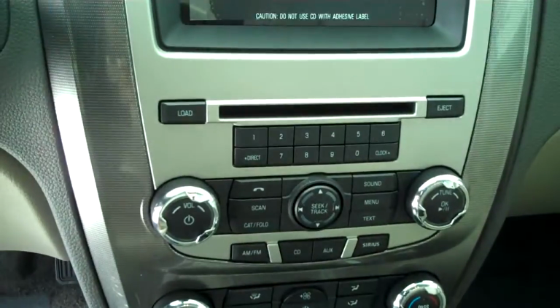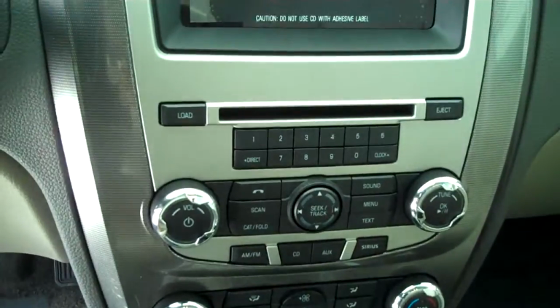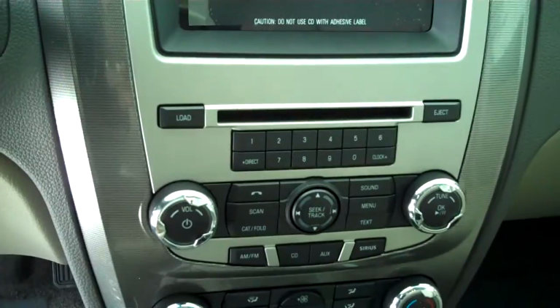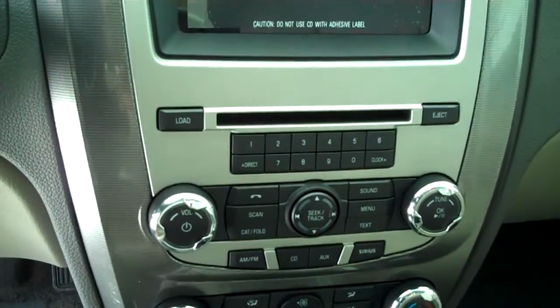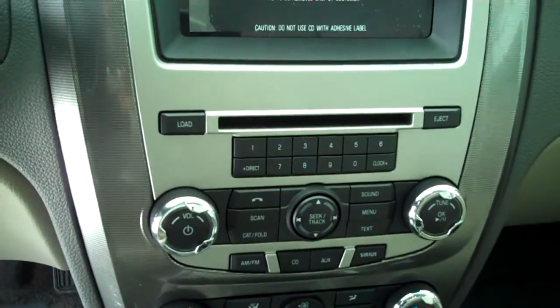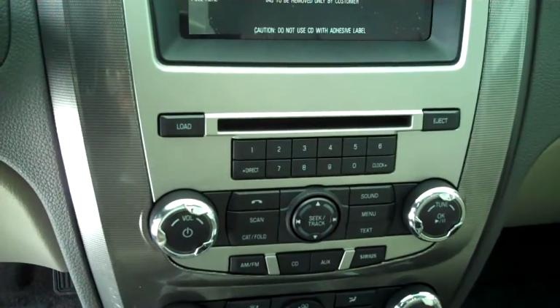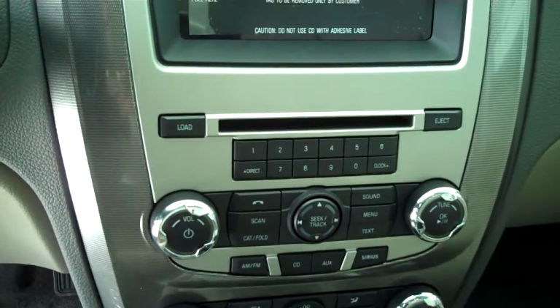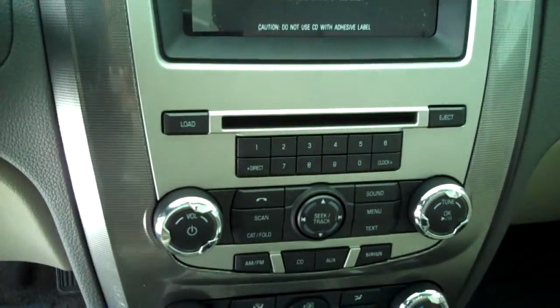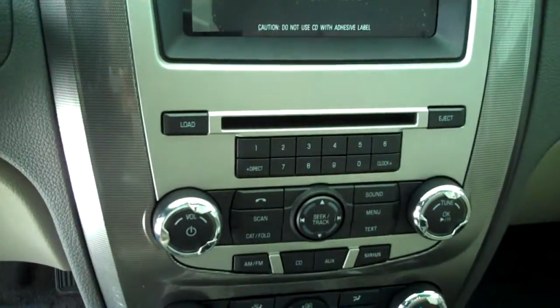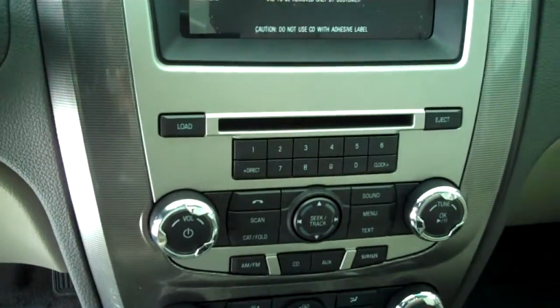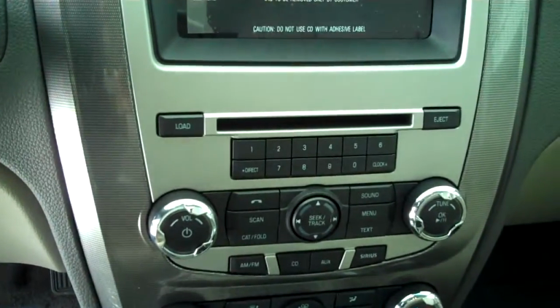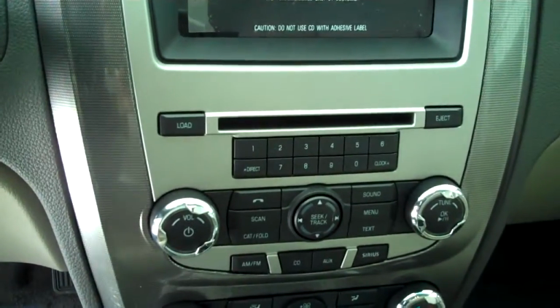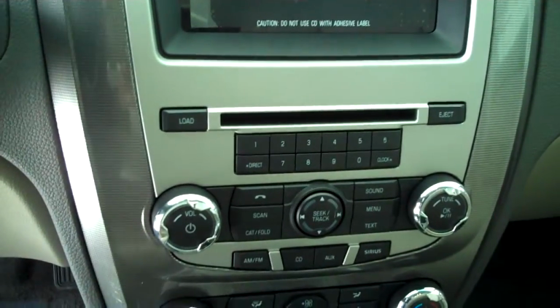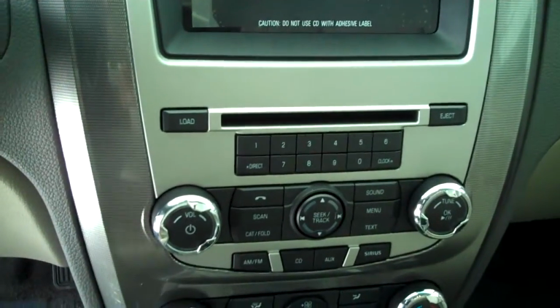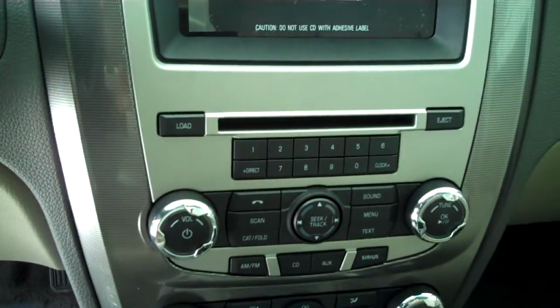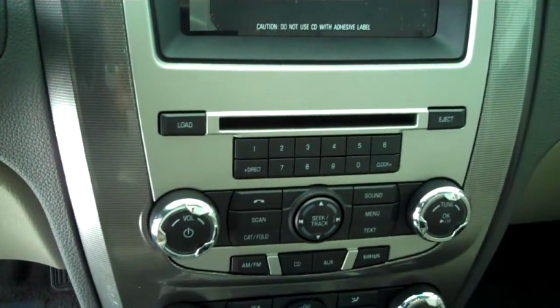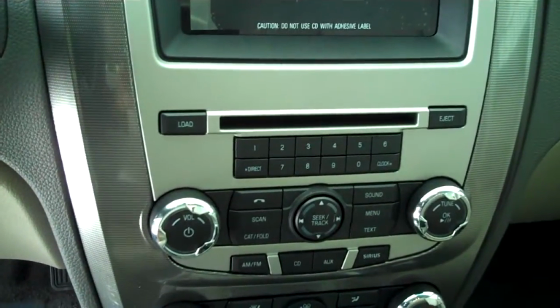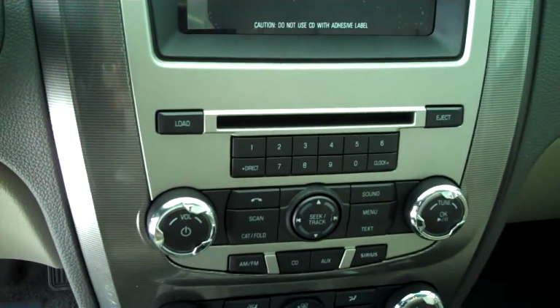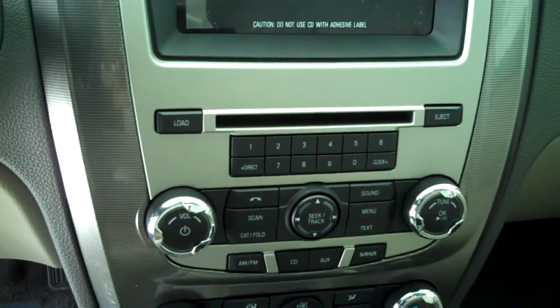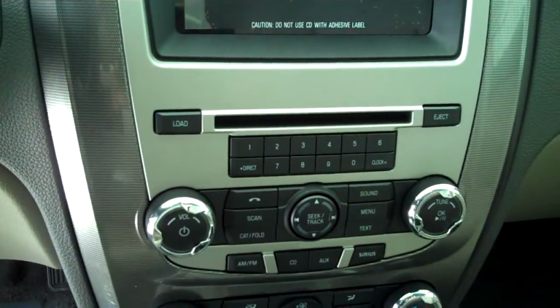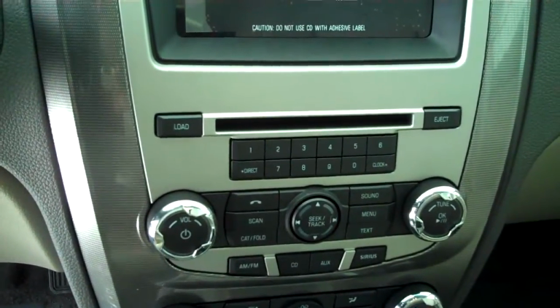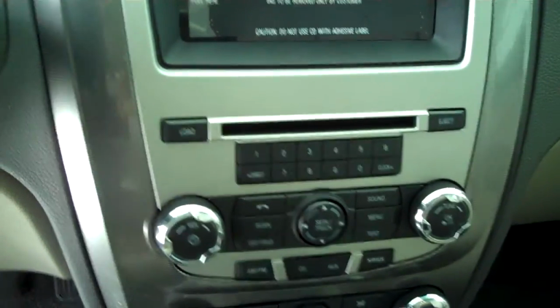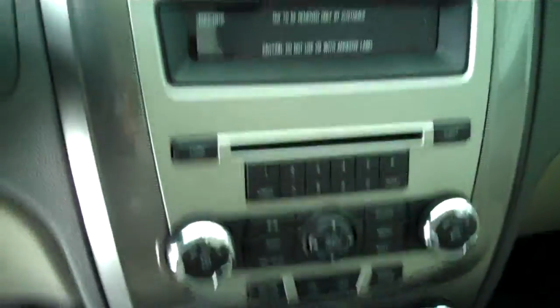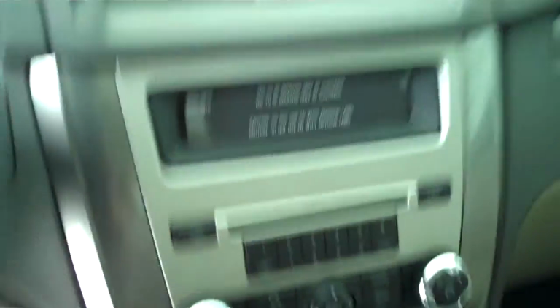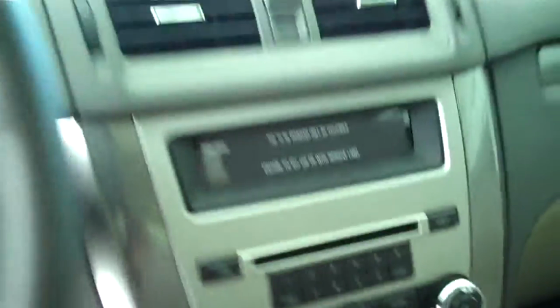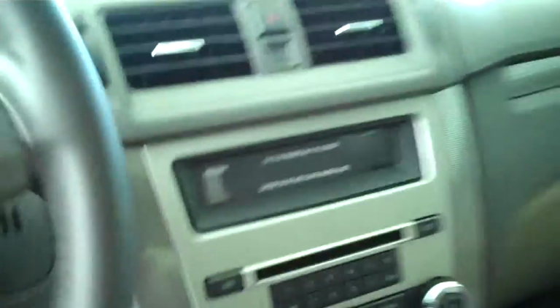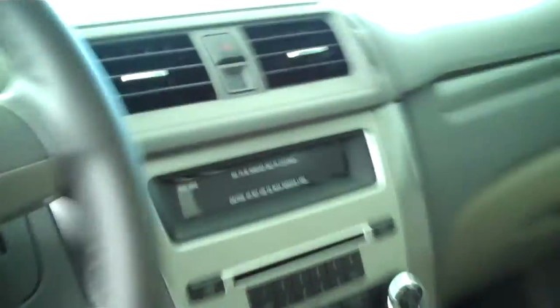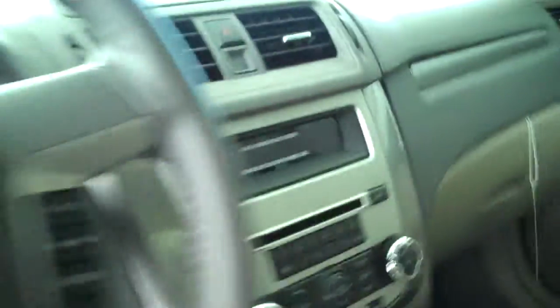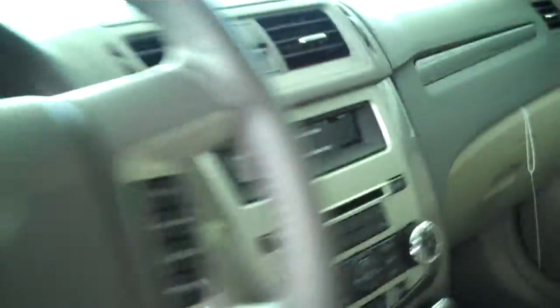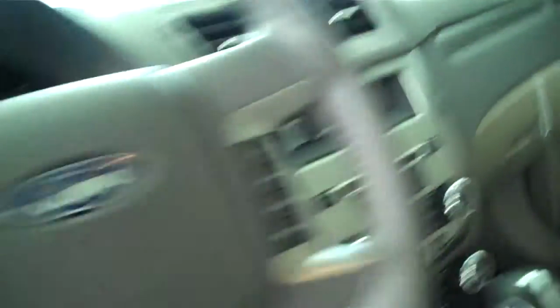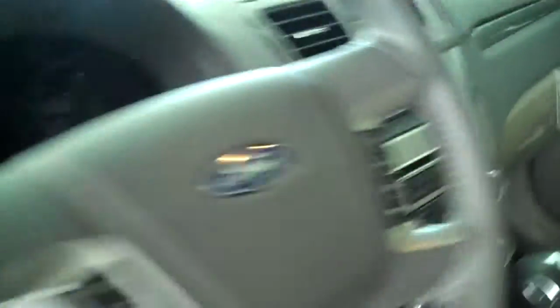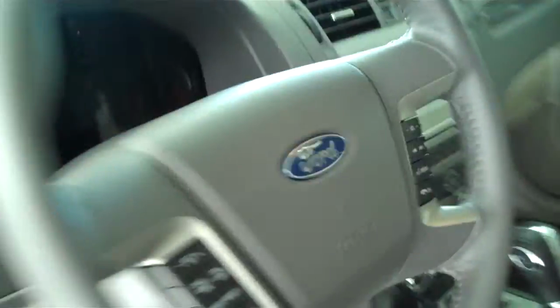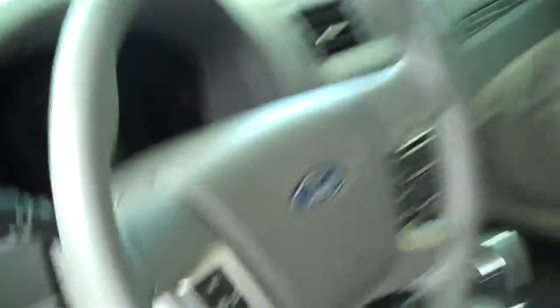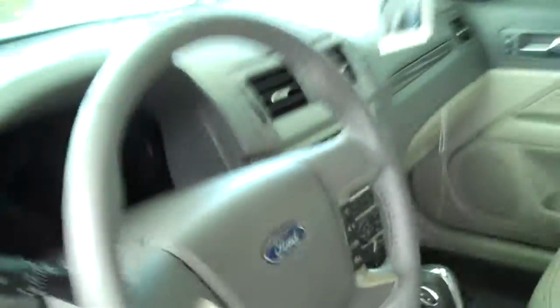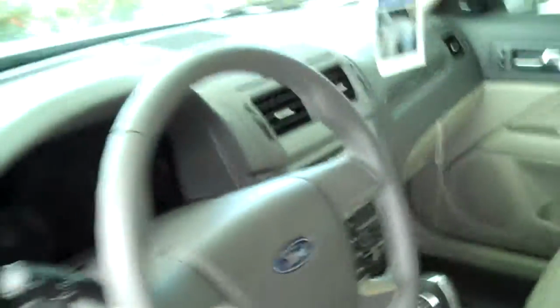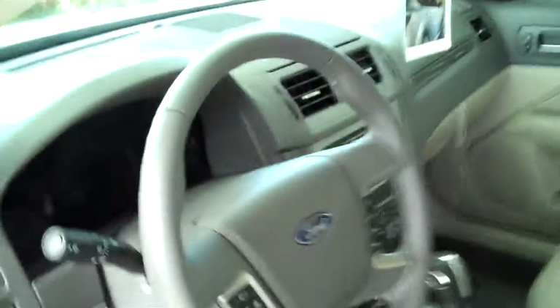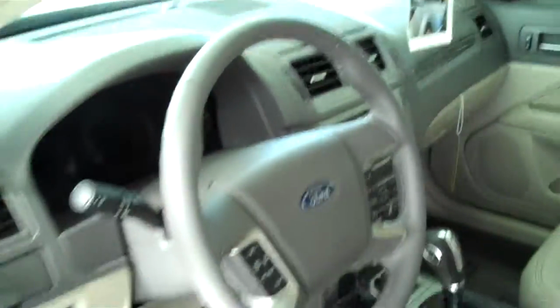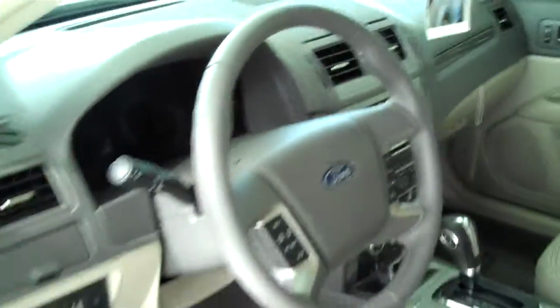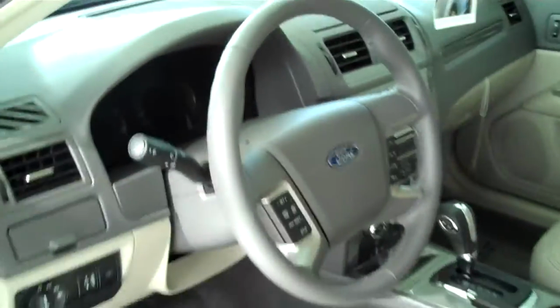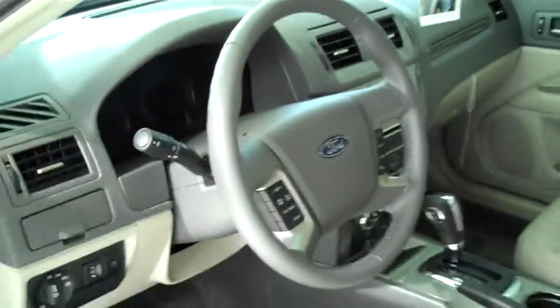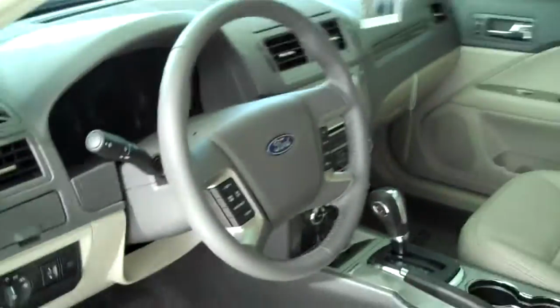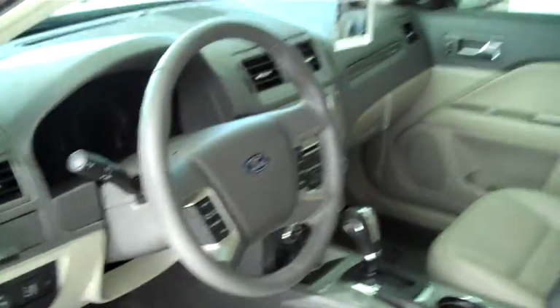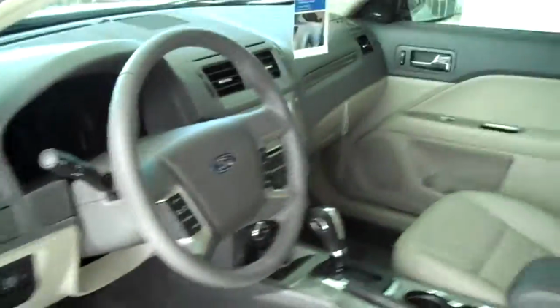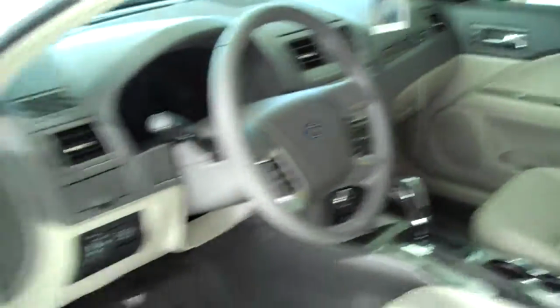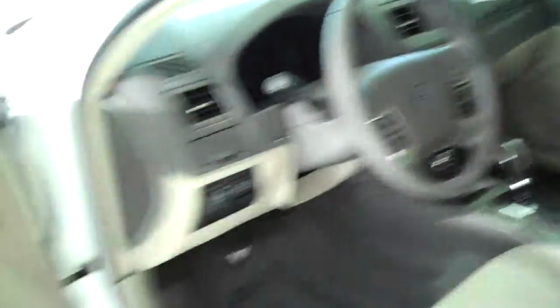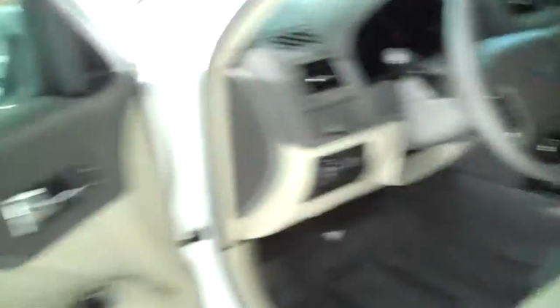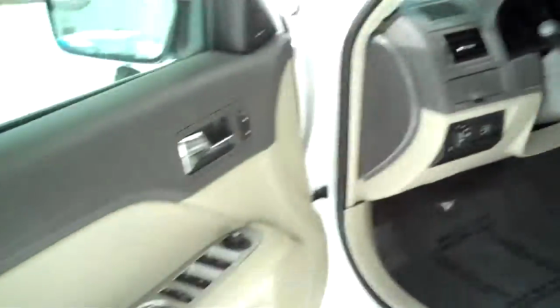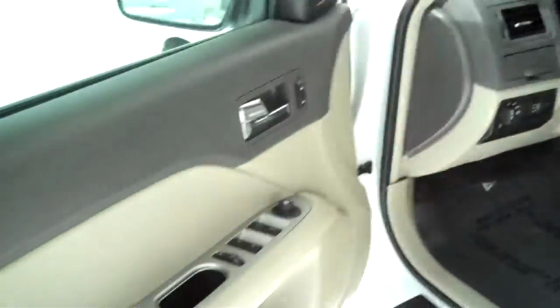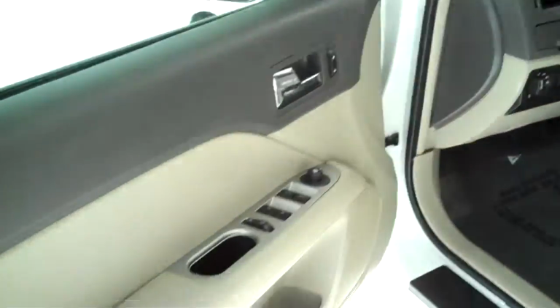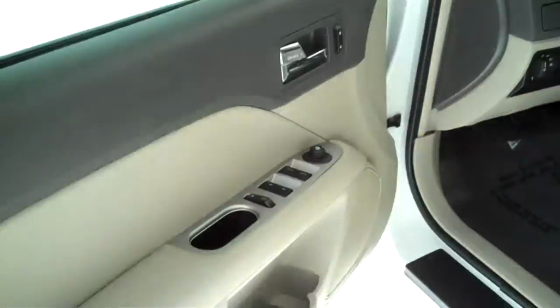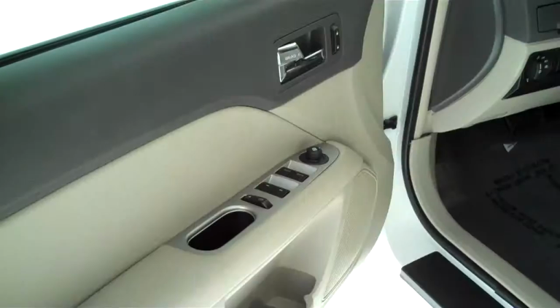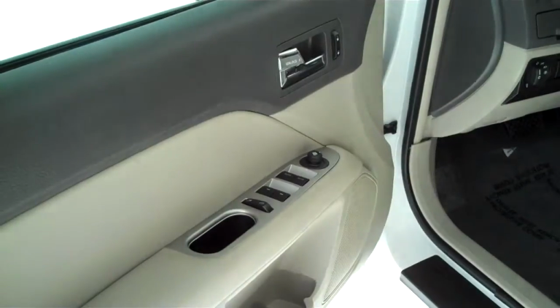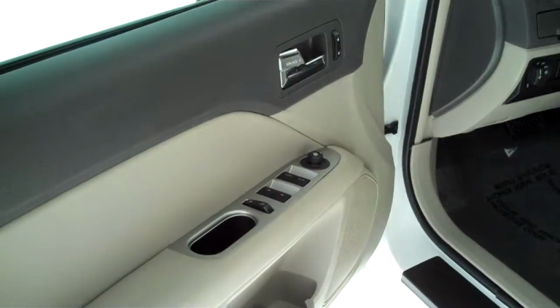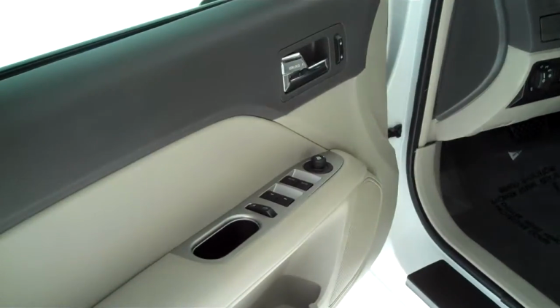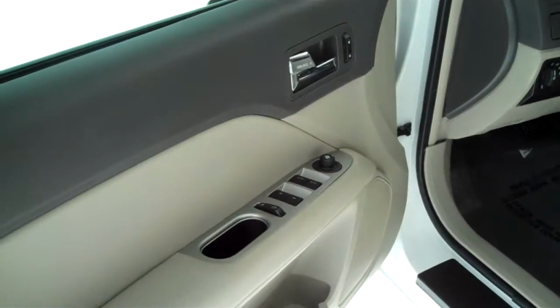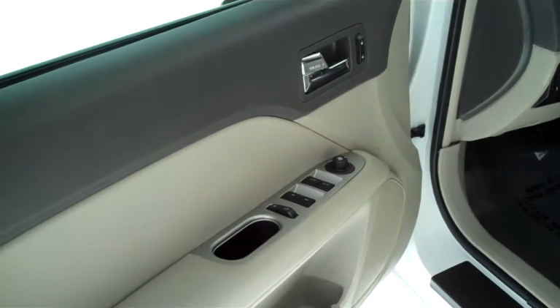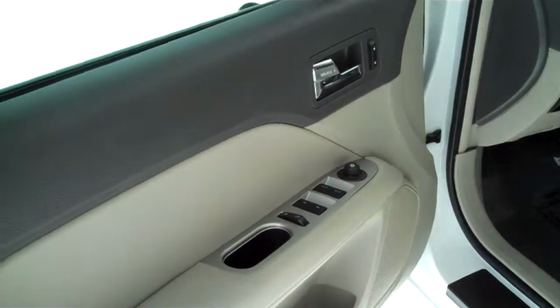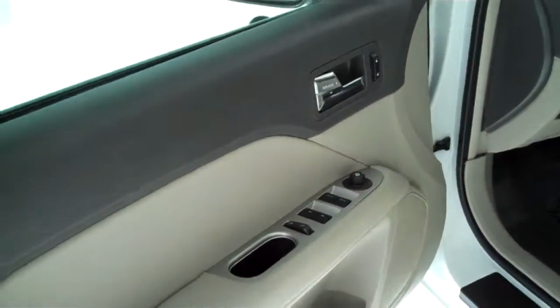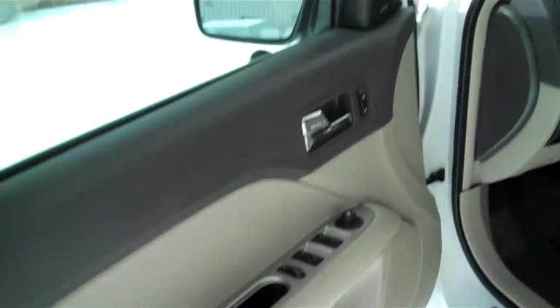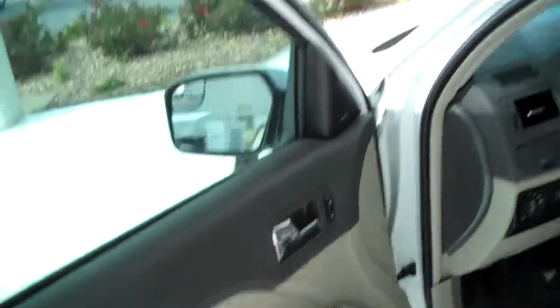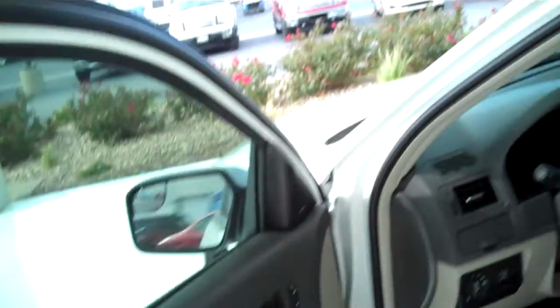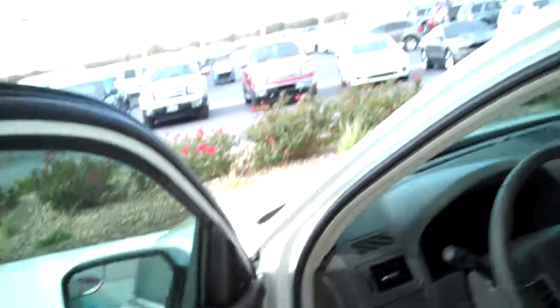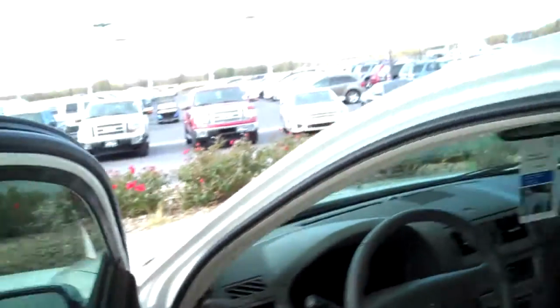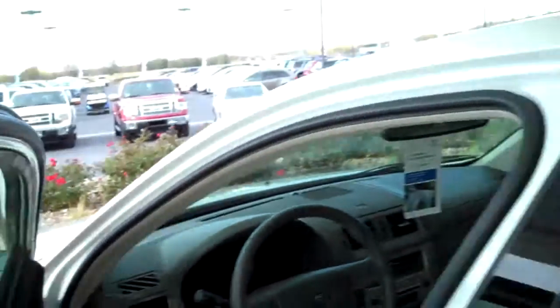AM FM satellite CD MP3 player, power steering, tilt, cruise, power windows, power locks, and keyless entry.